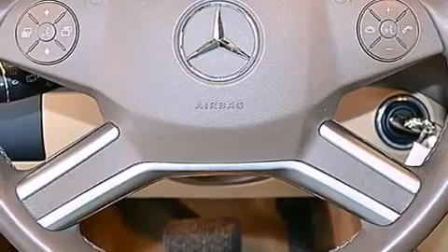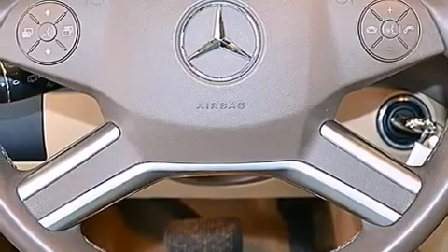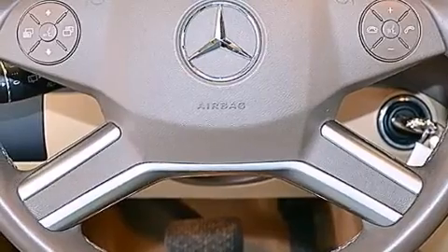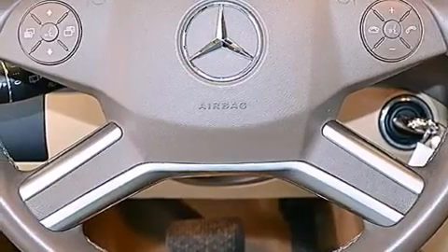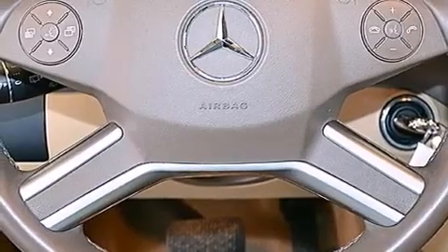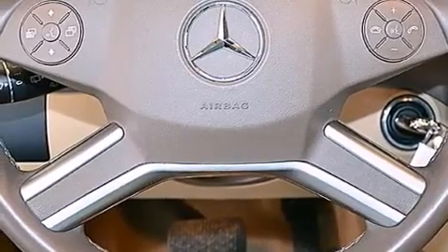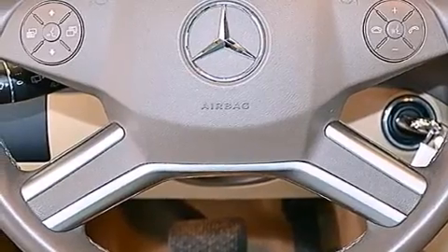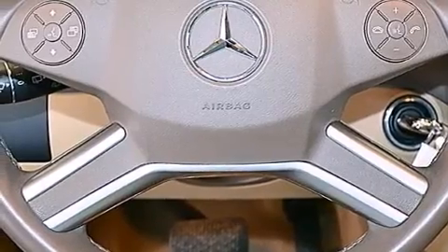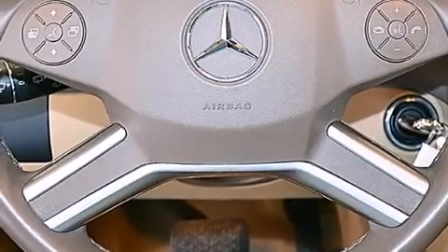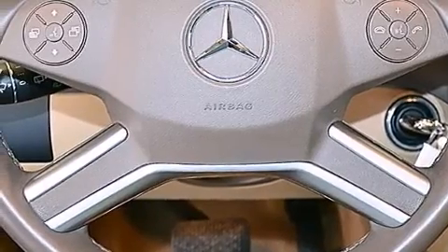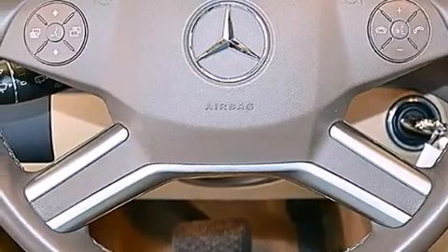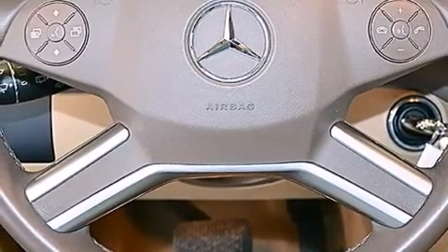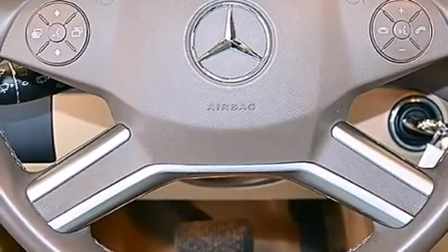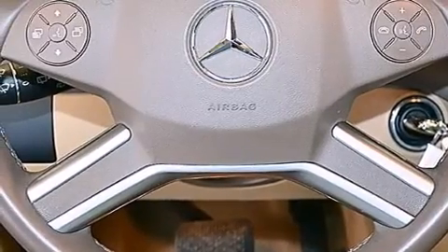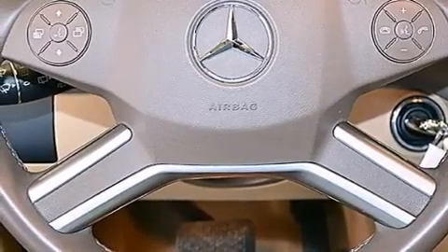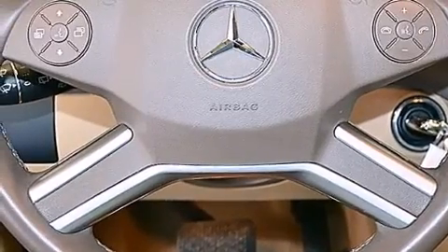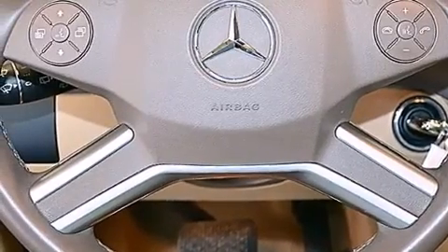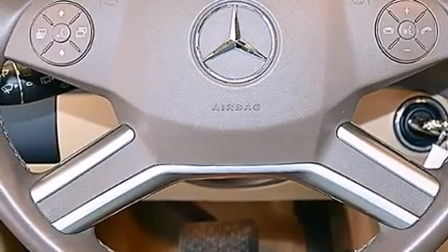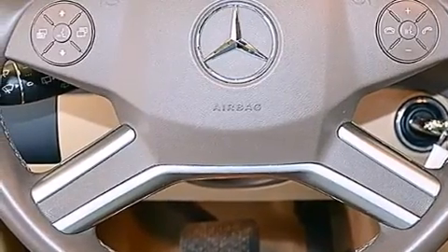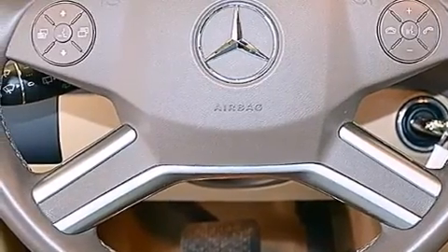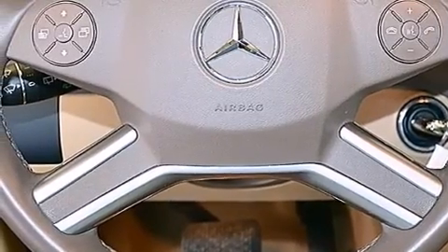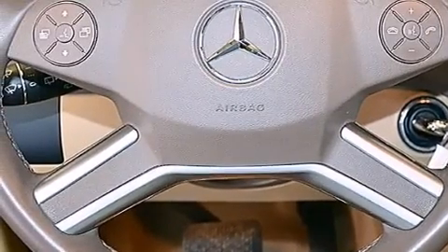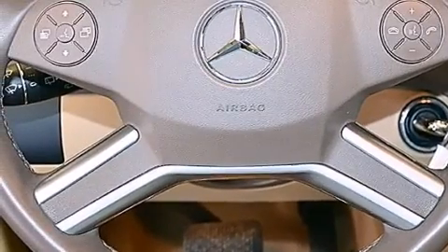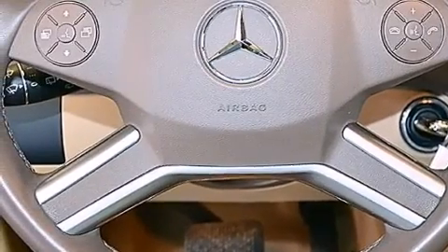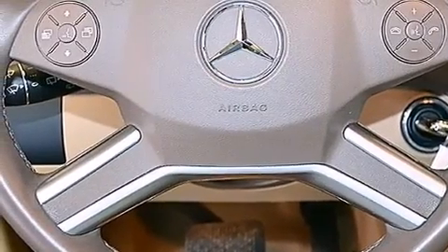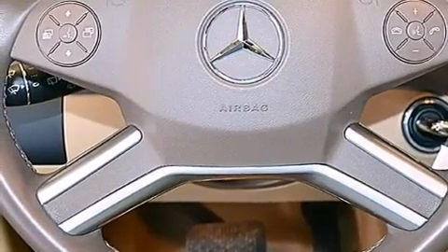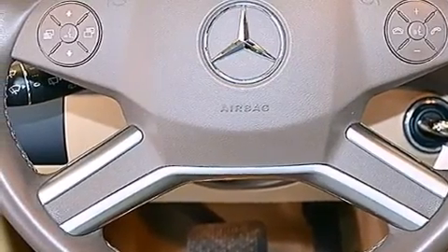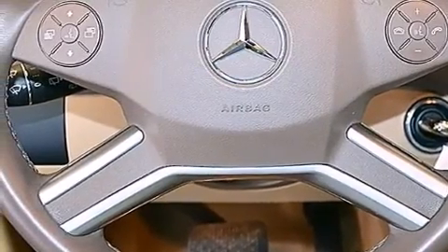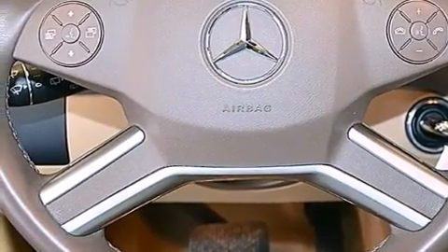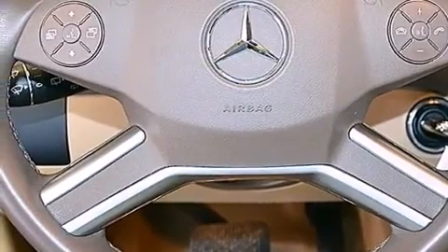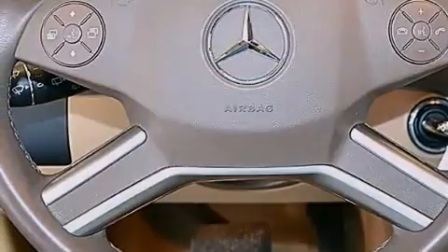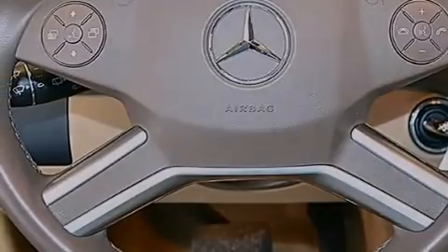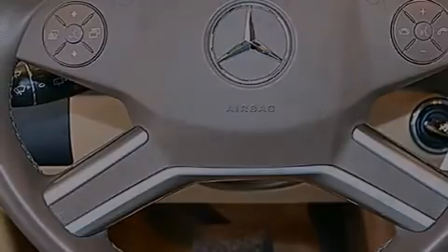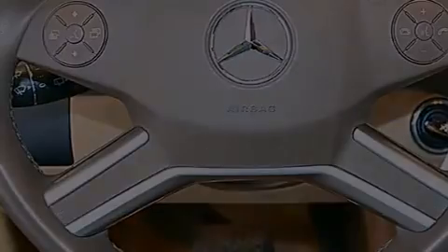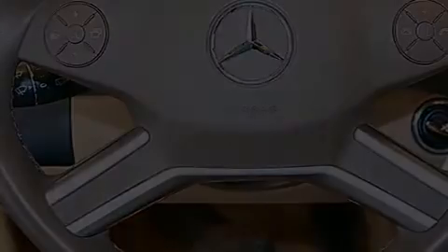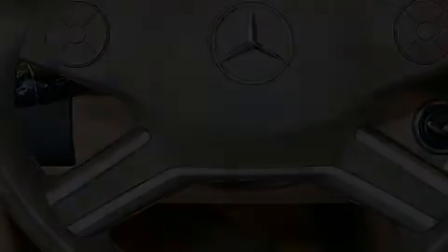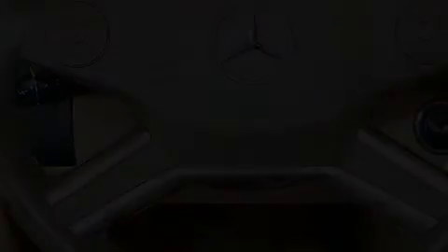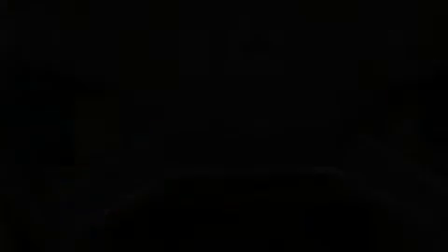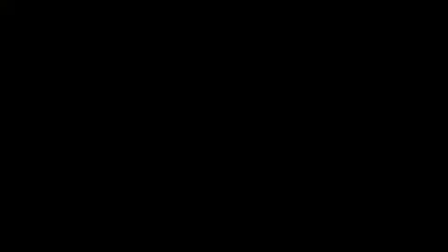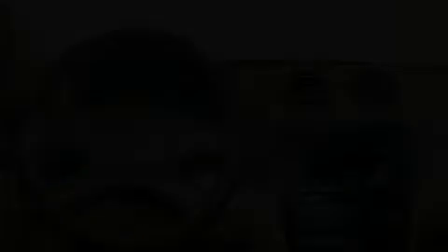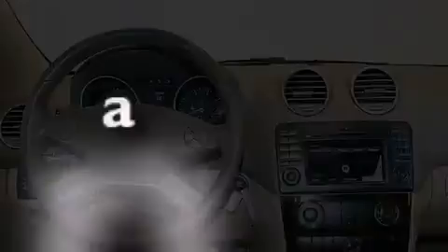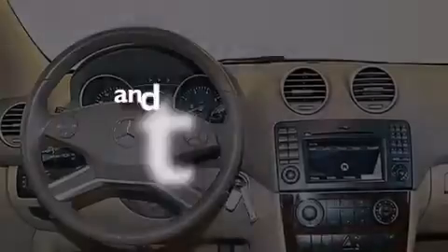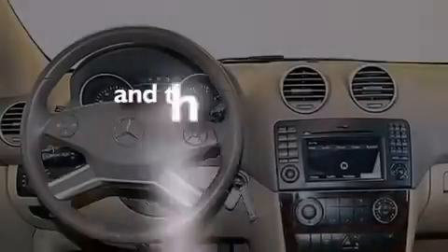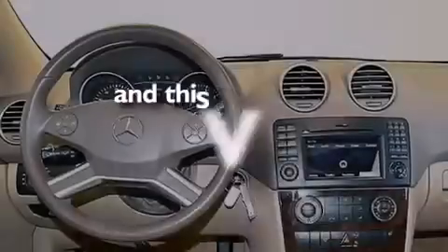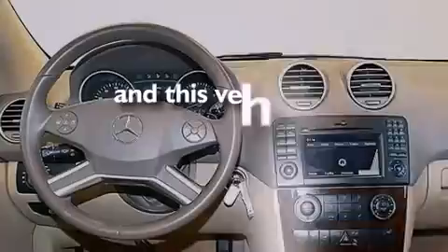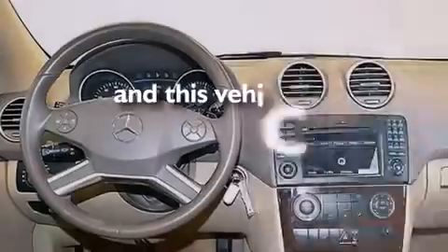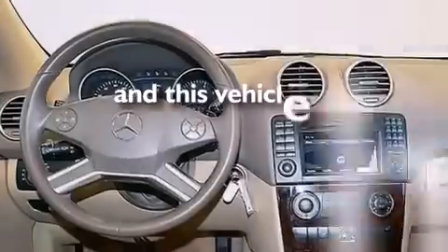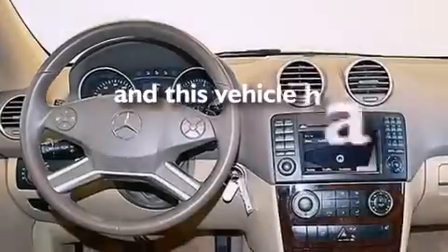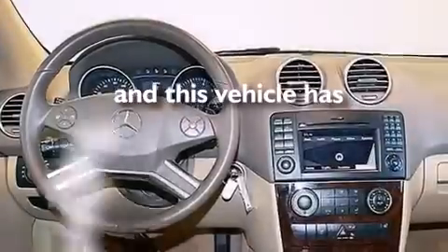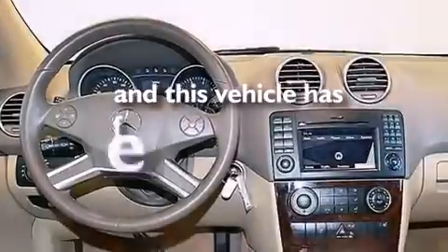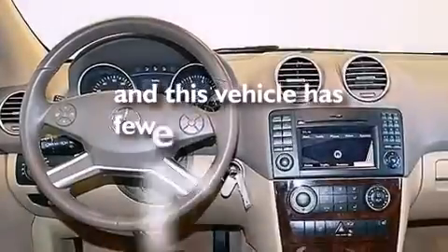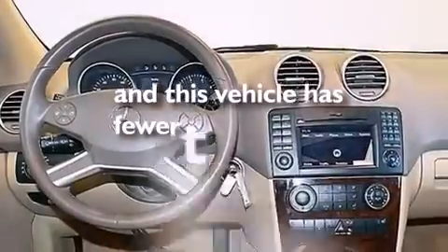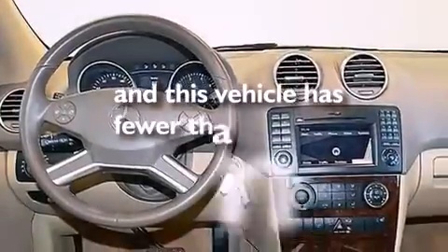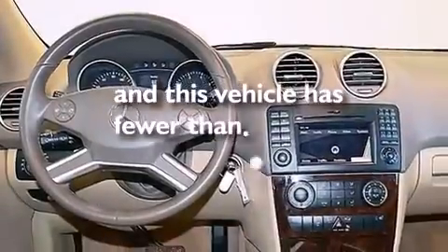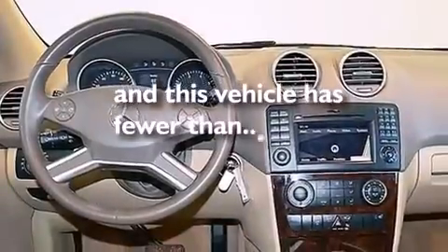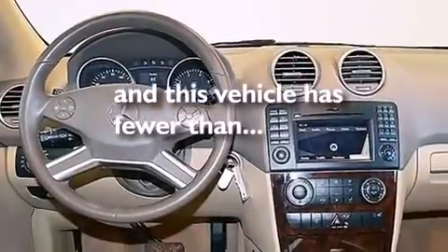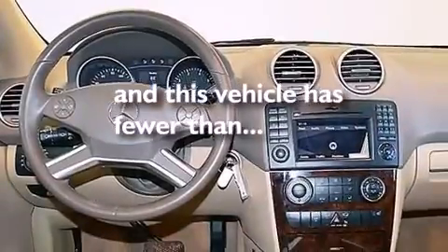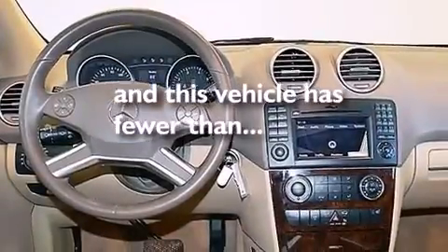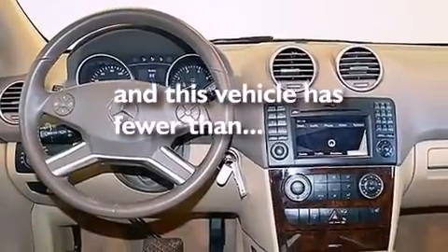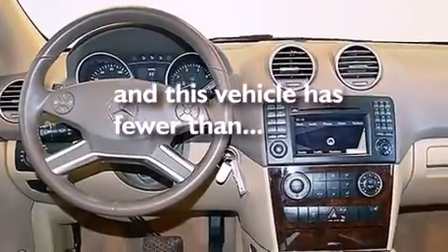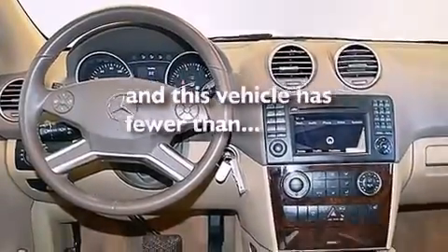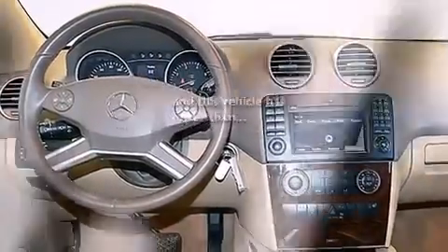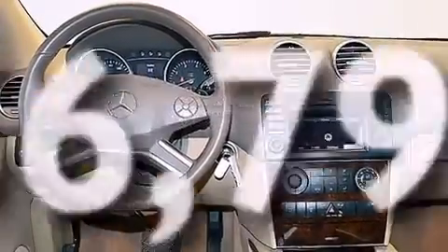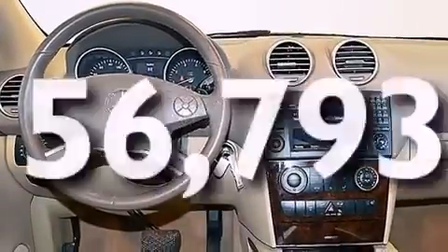Front multi-stage airbags, a pass-through rear seat, and this vehicle has fewer than 57,000 miles on the odometer.